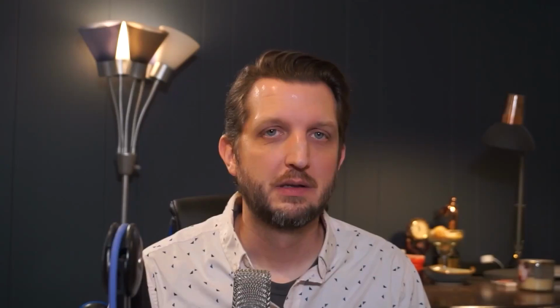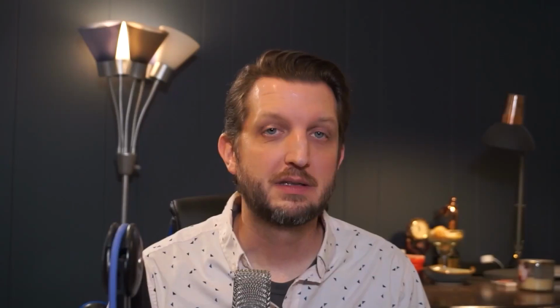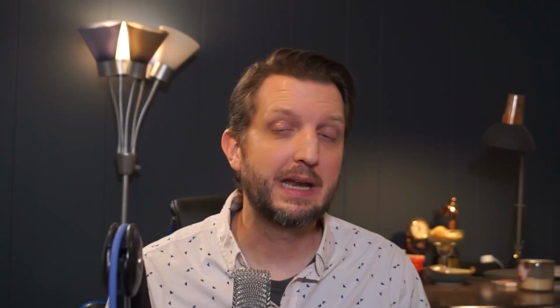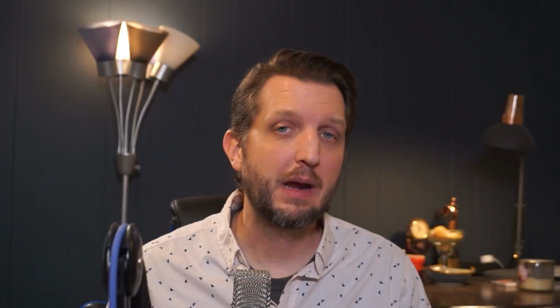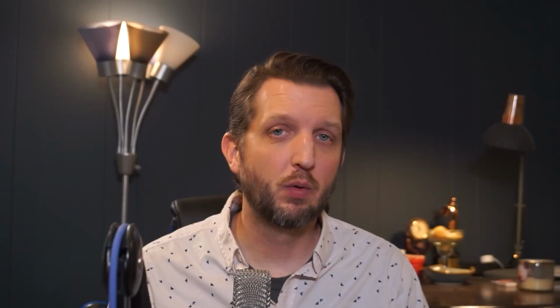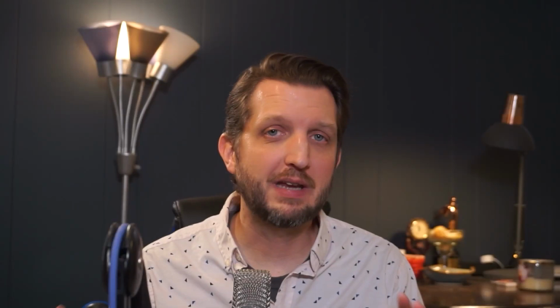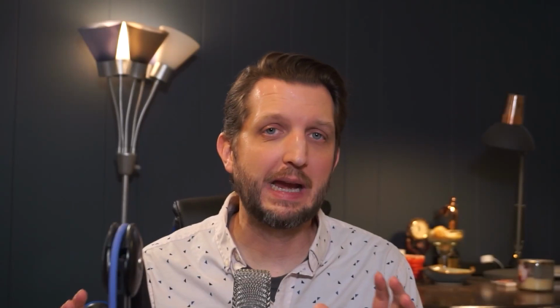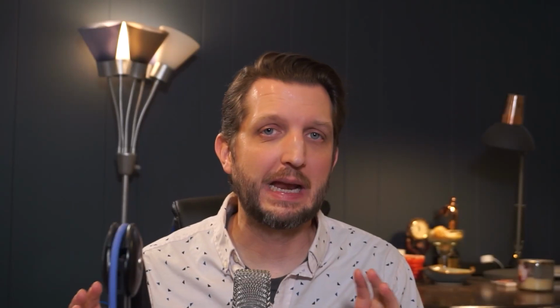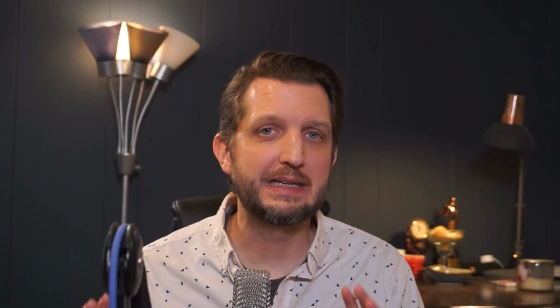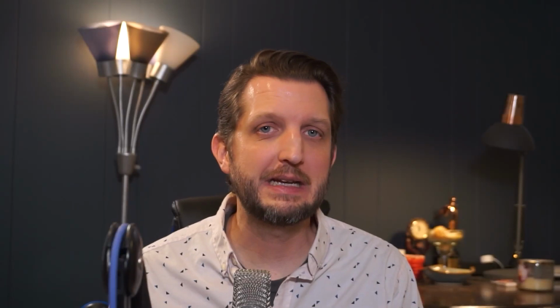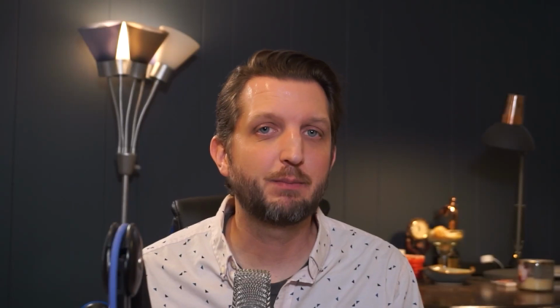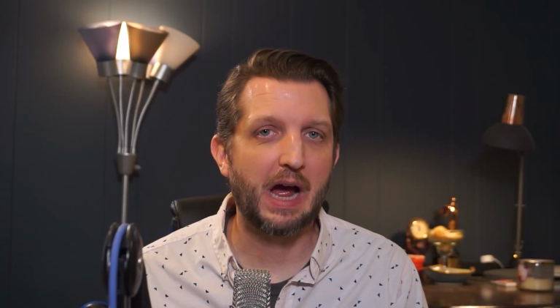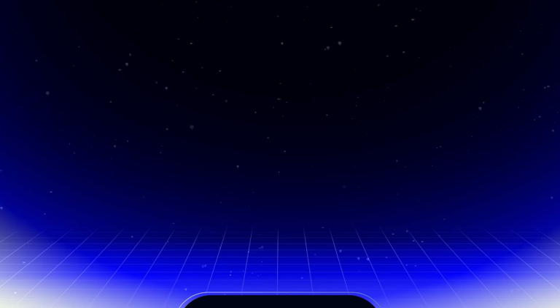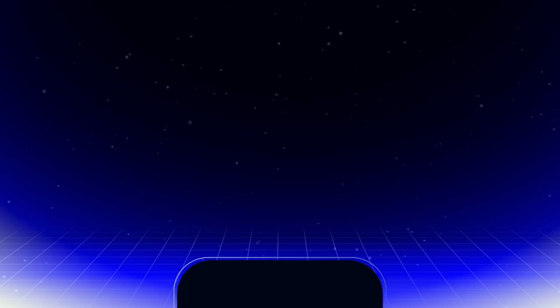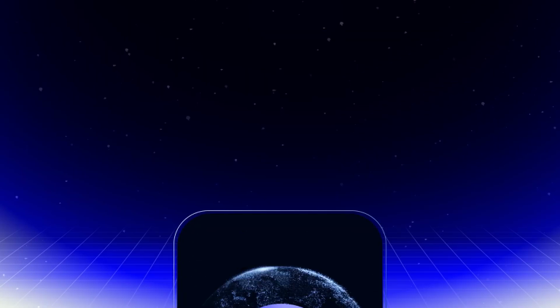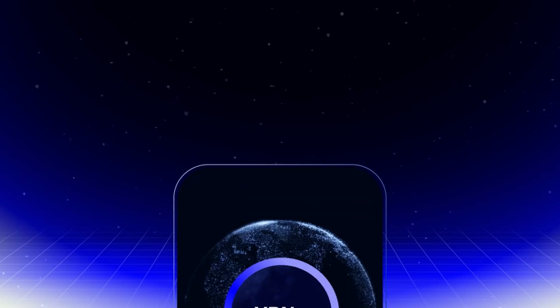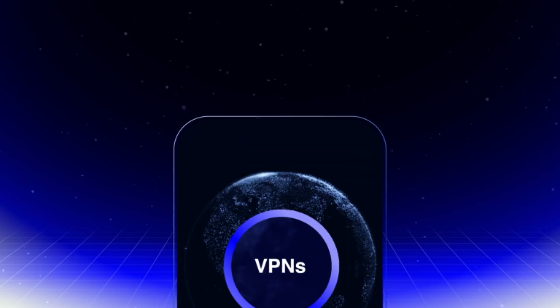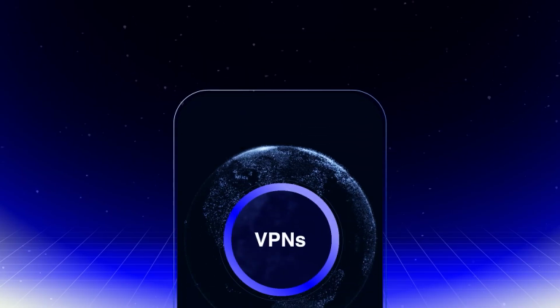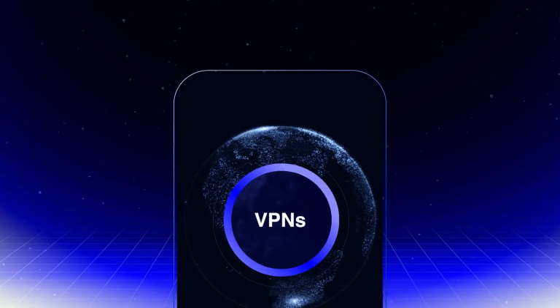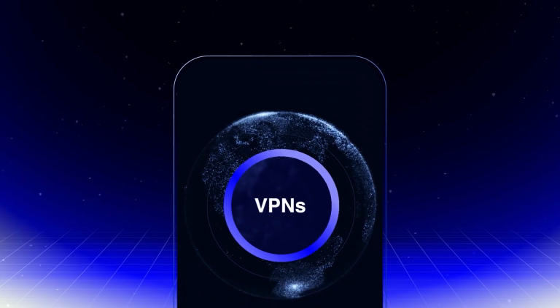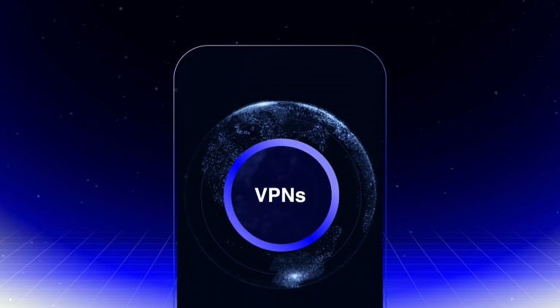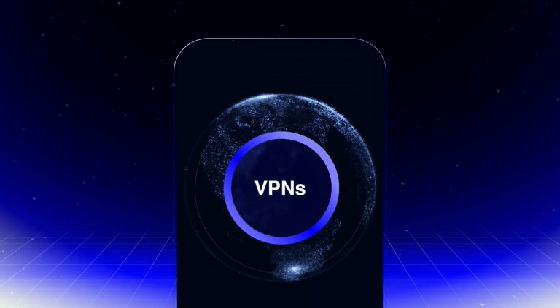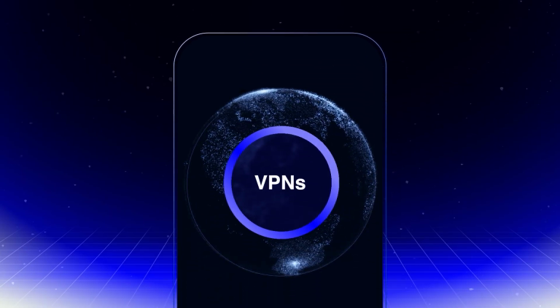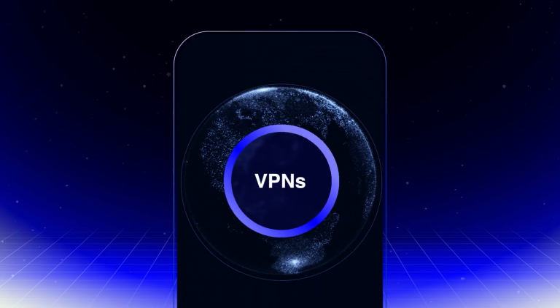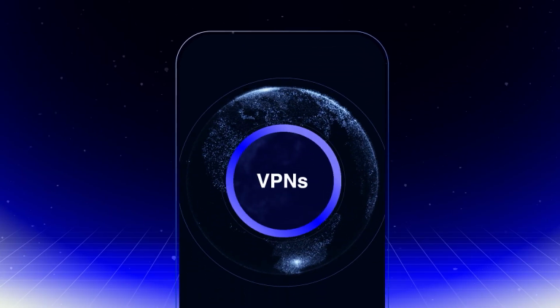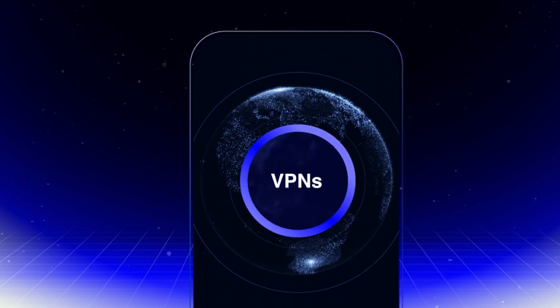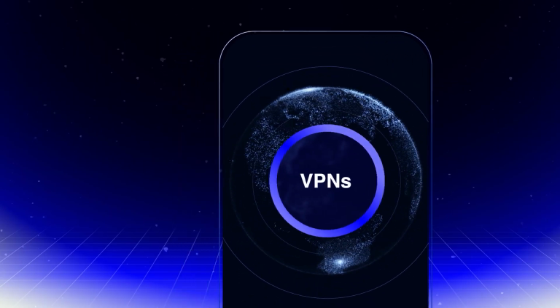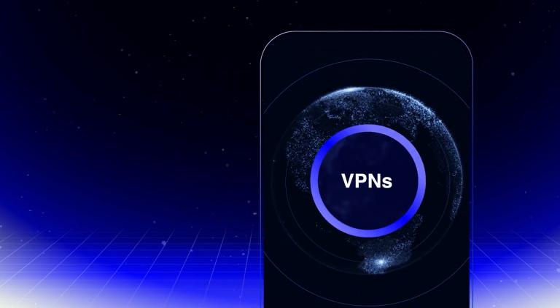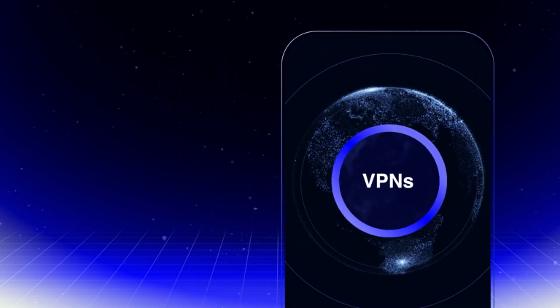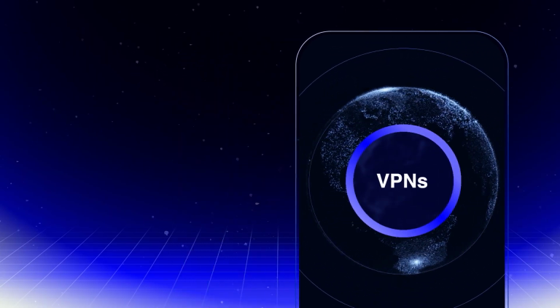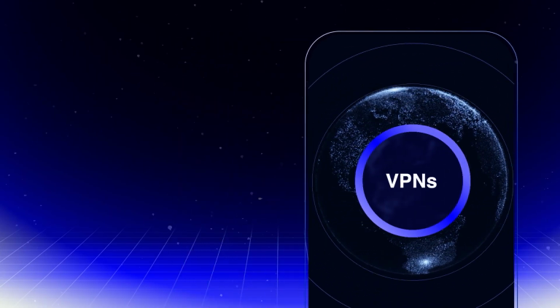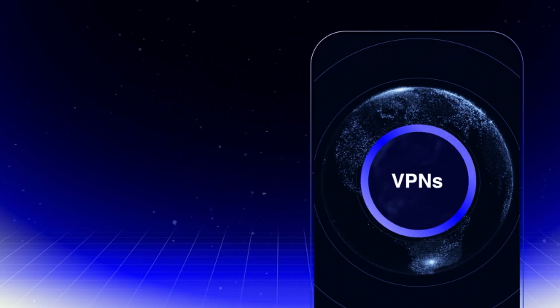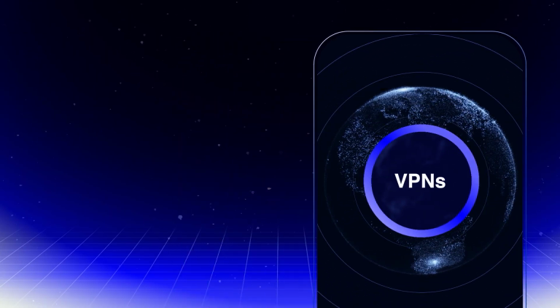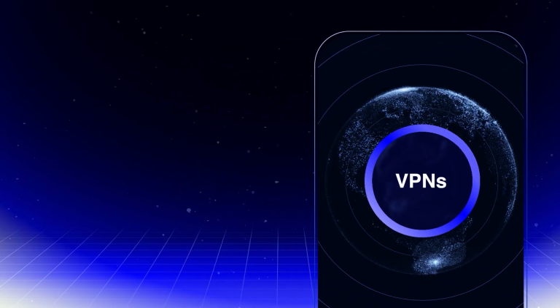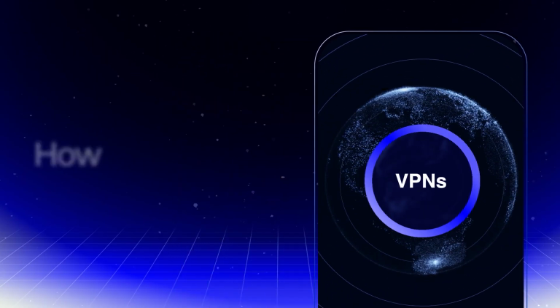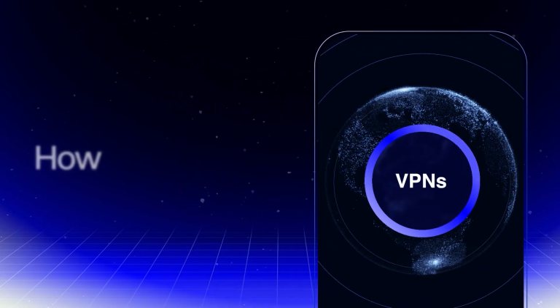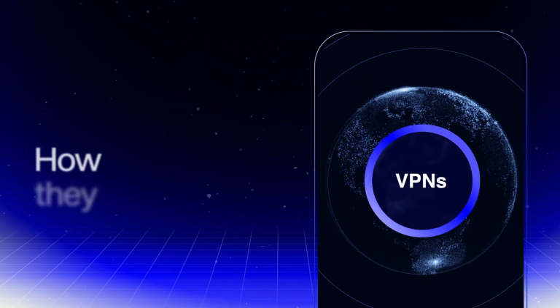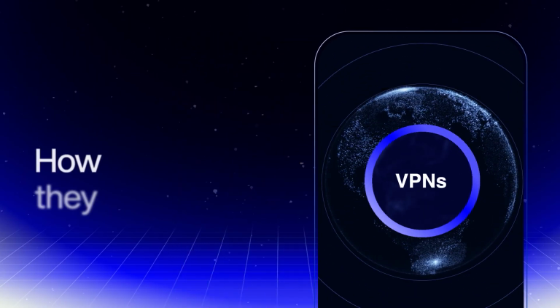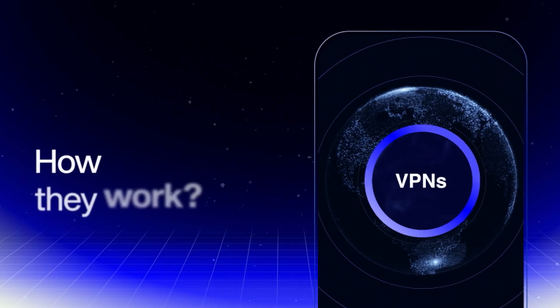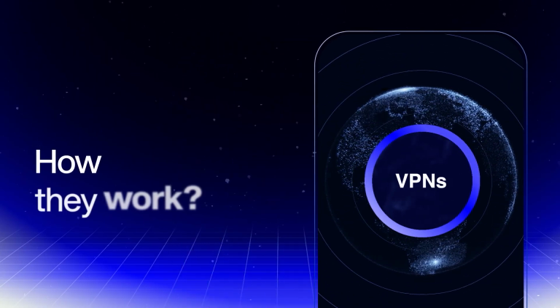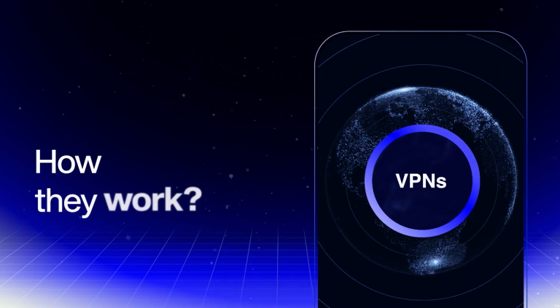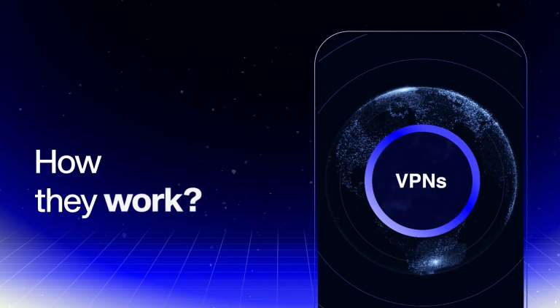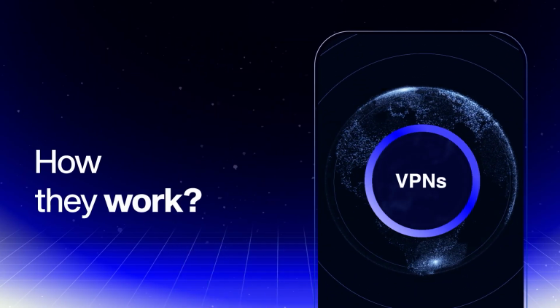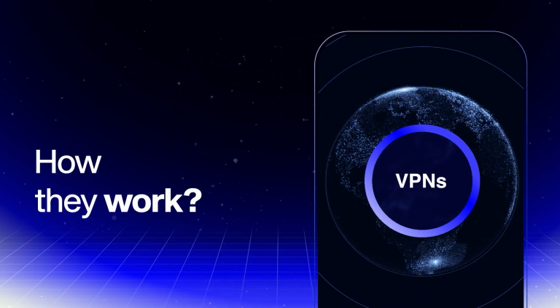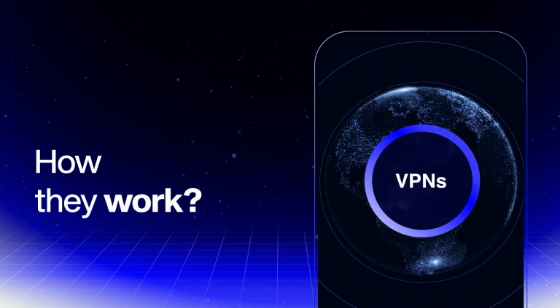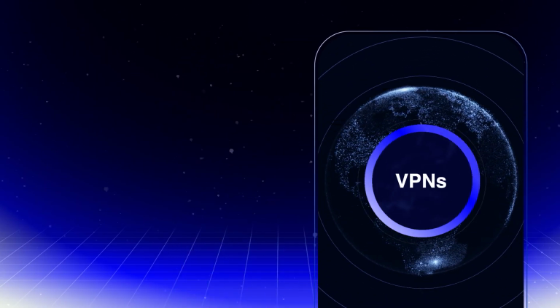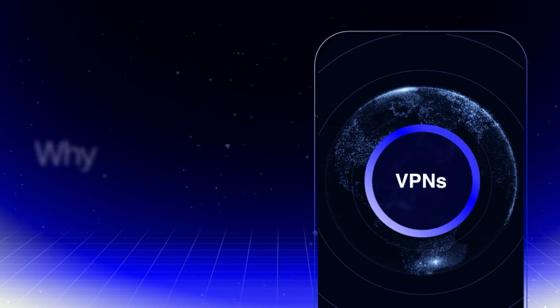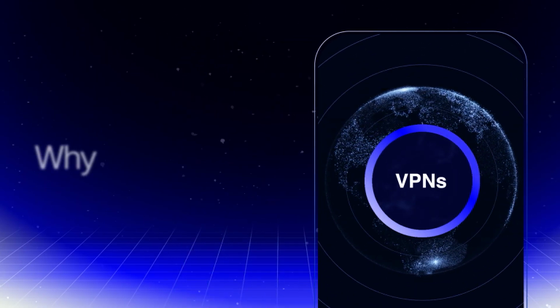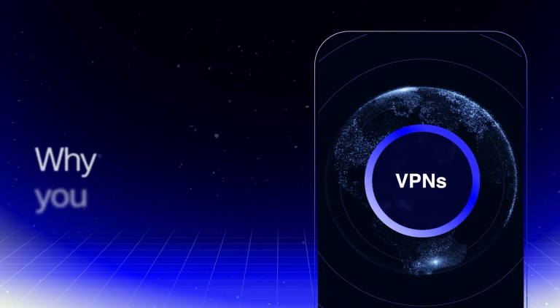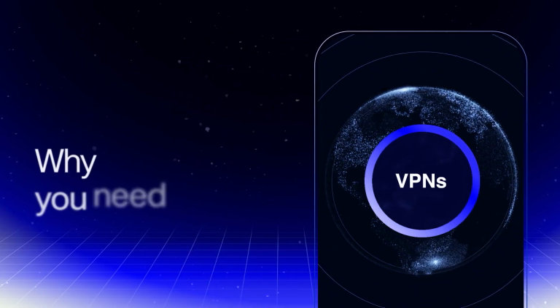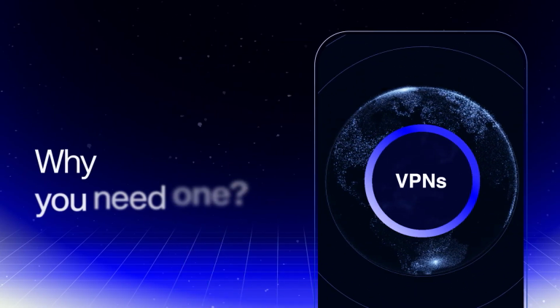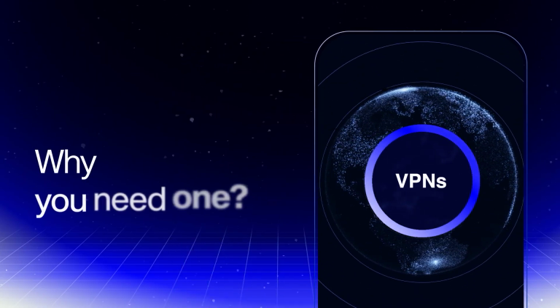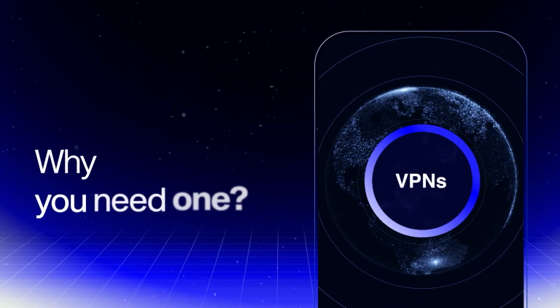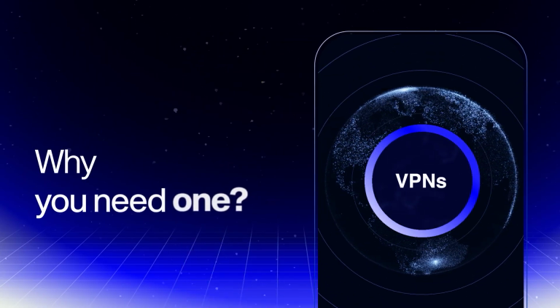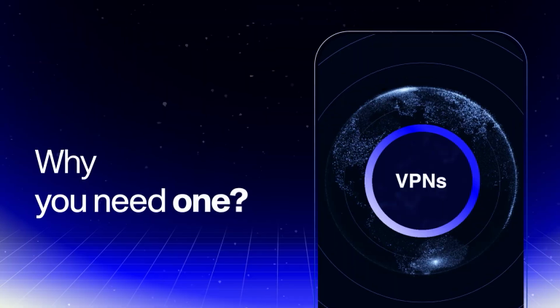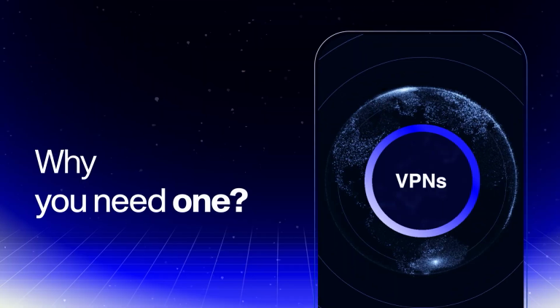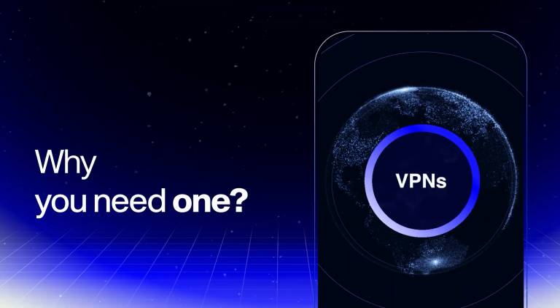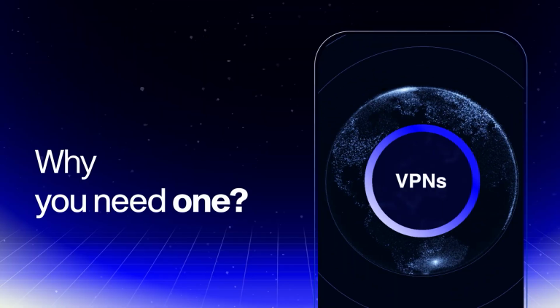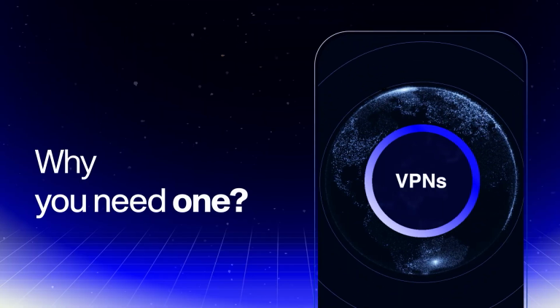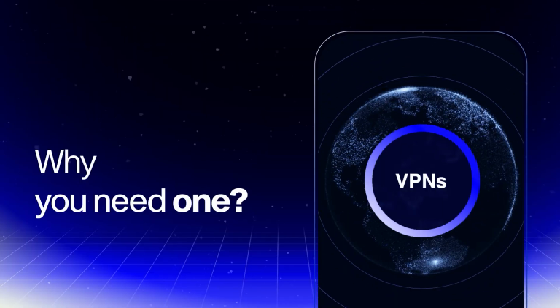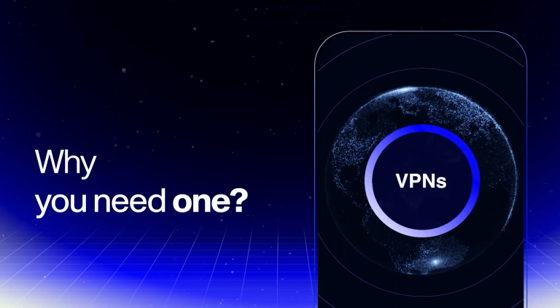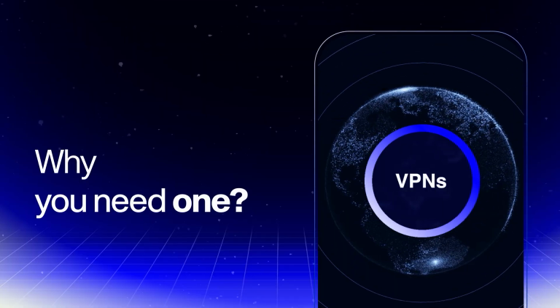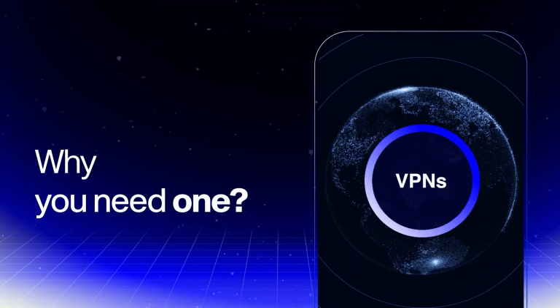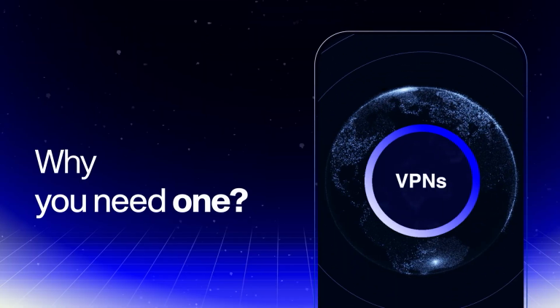Today, we're taking a deep dive into VPNs — your beginner's guide to how they work and why you need one. Let's jump in.